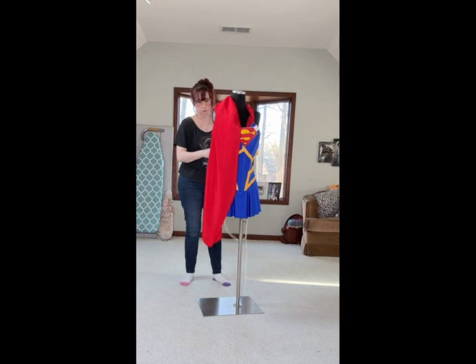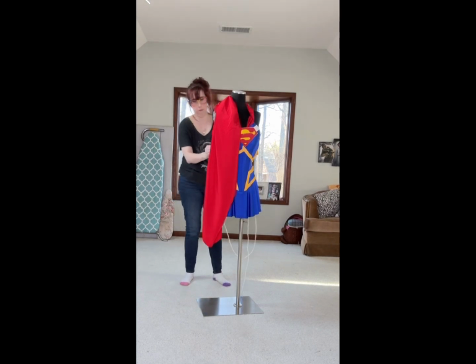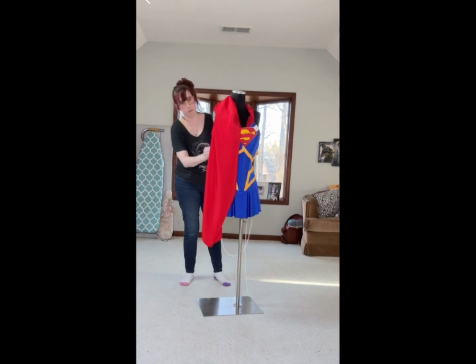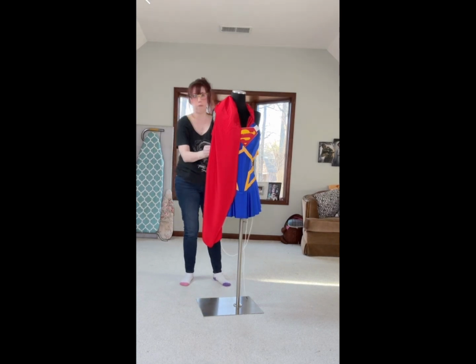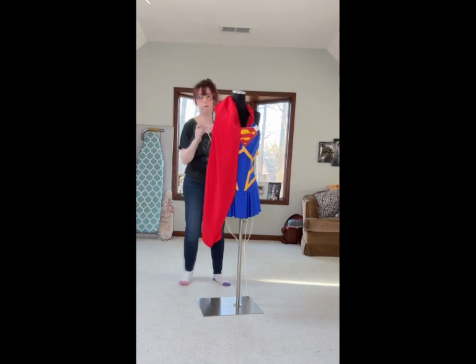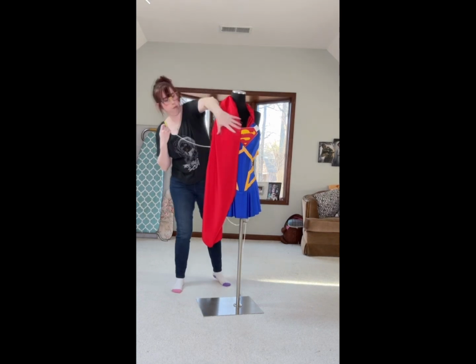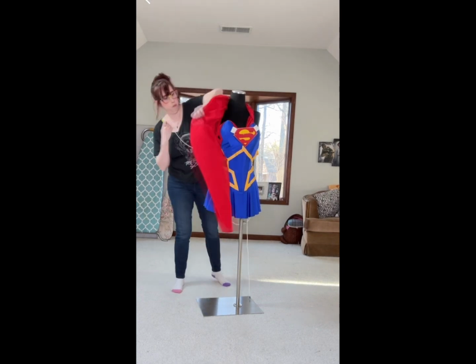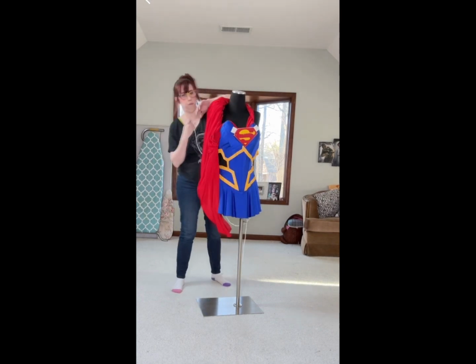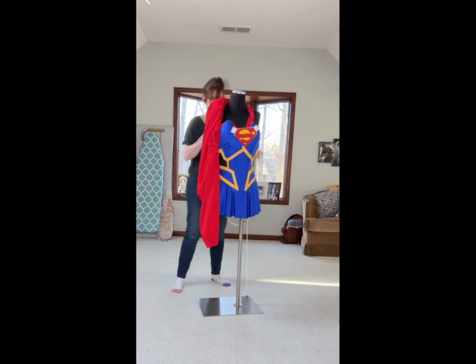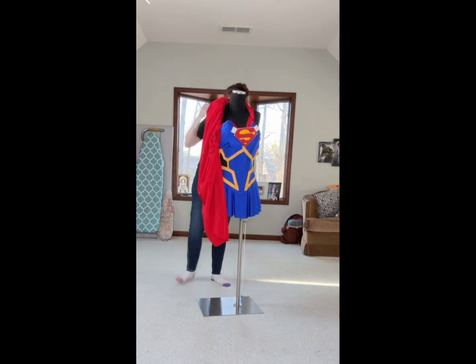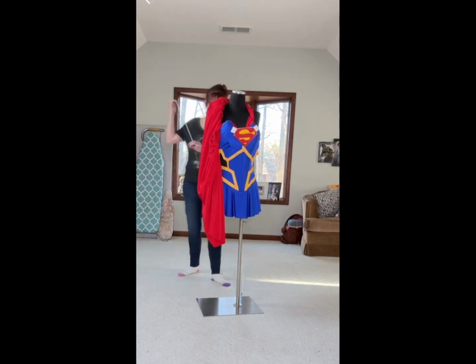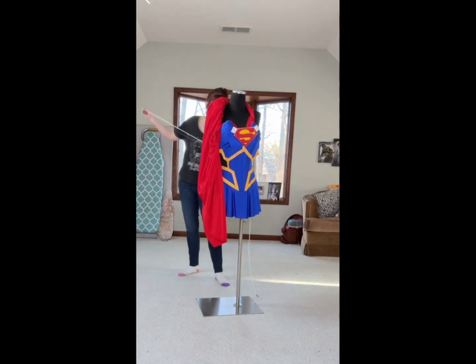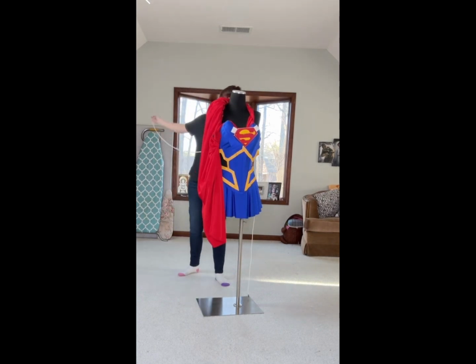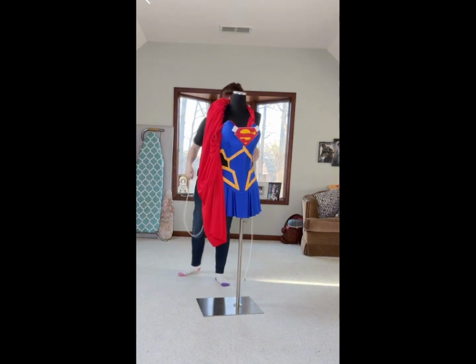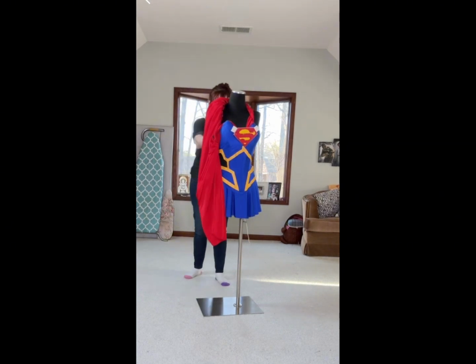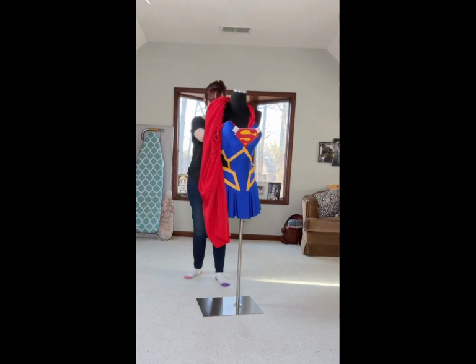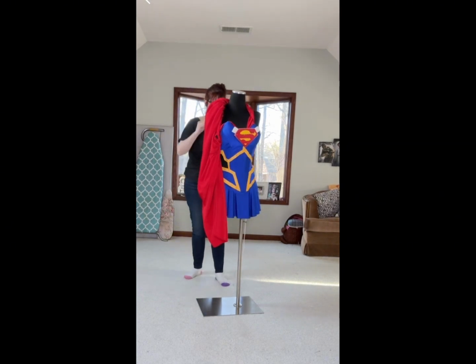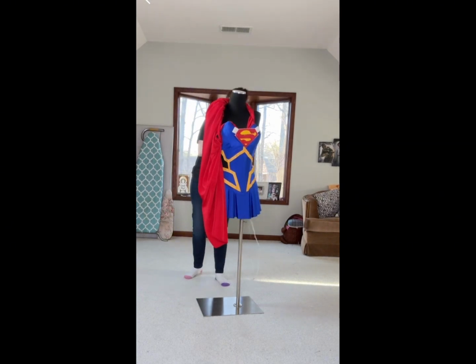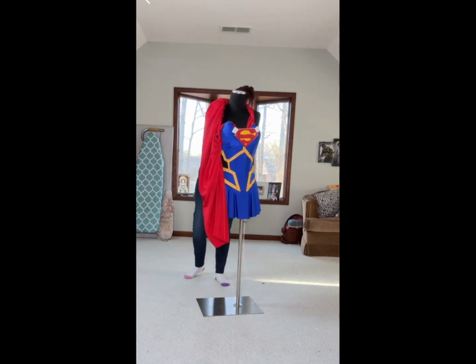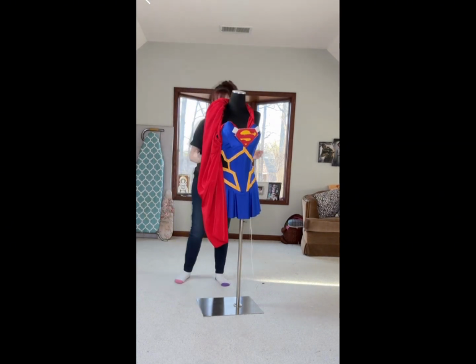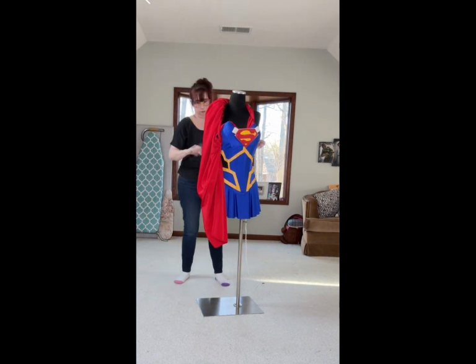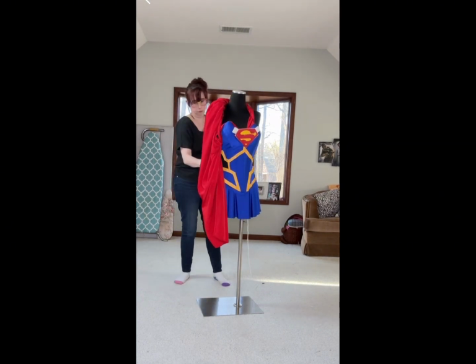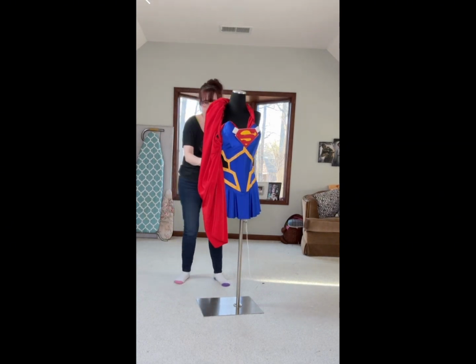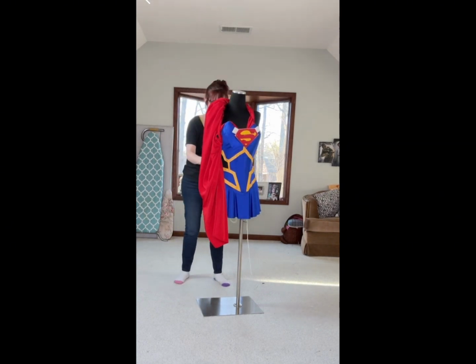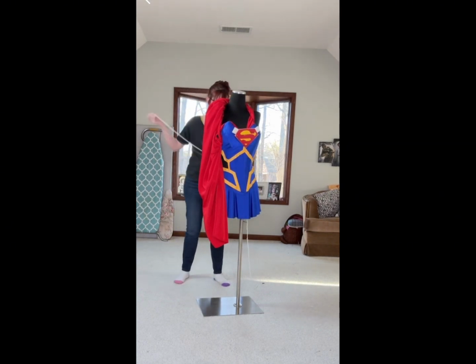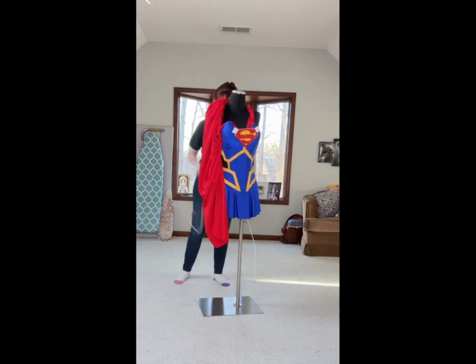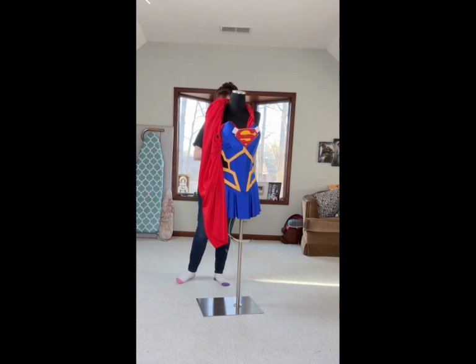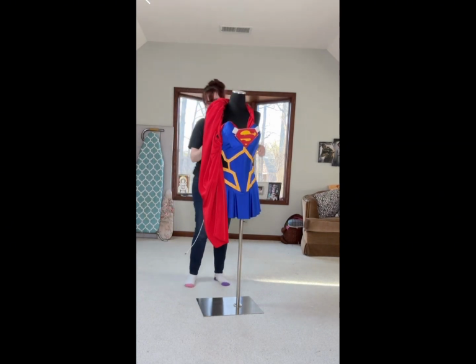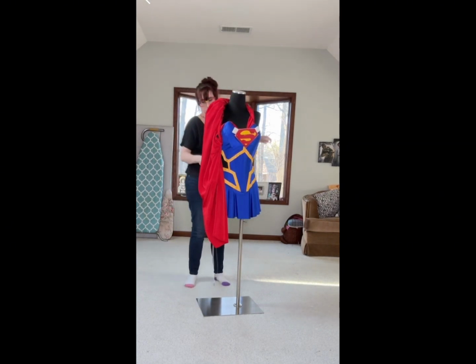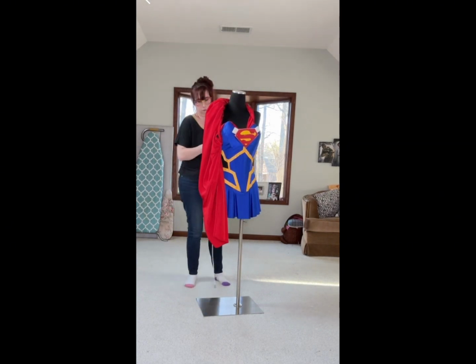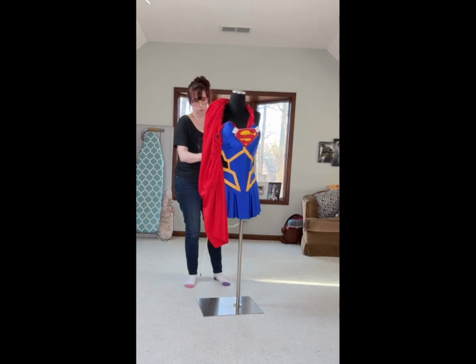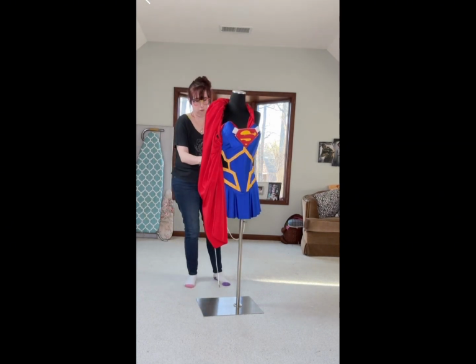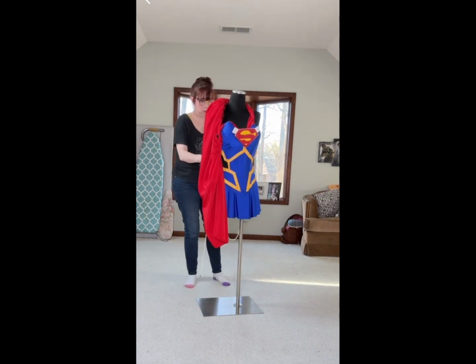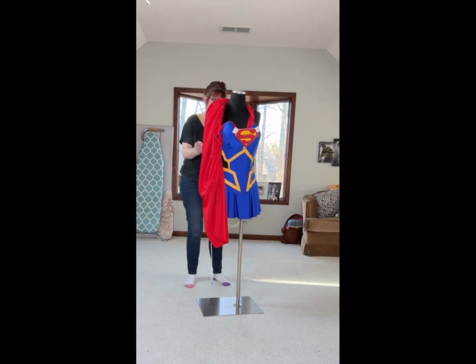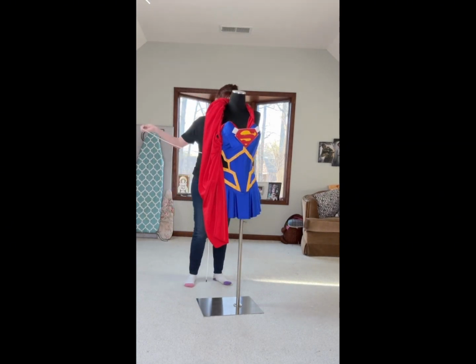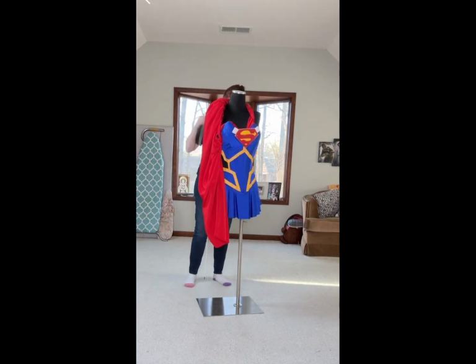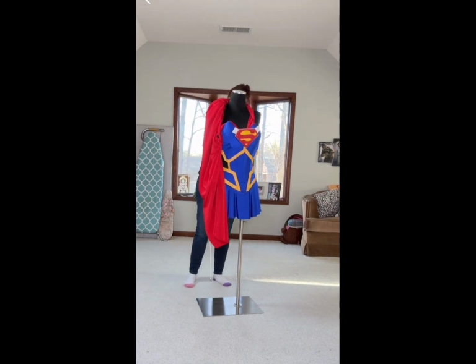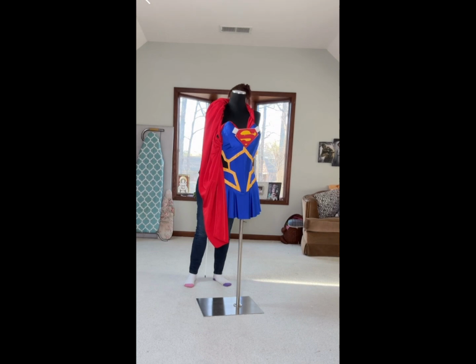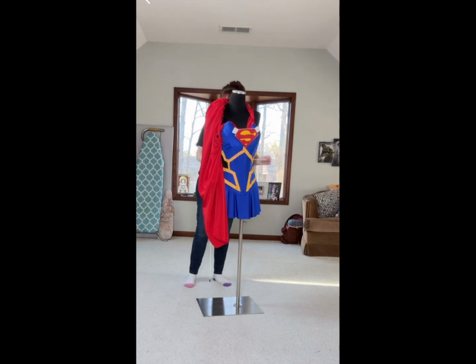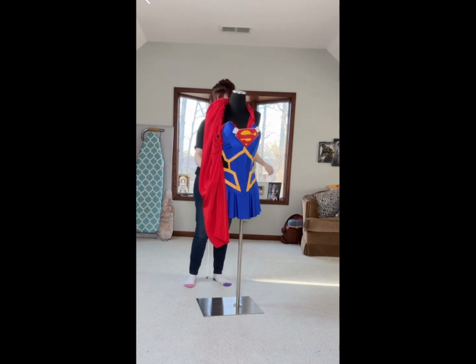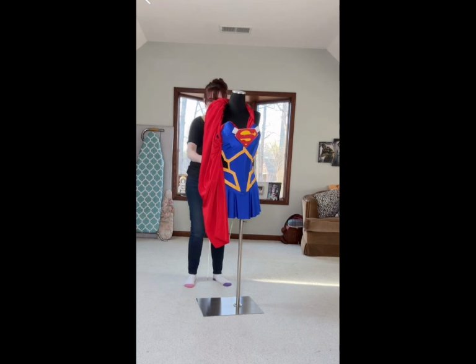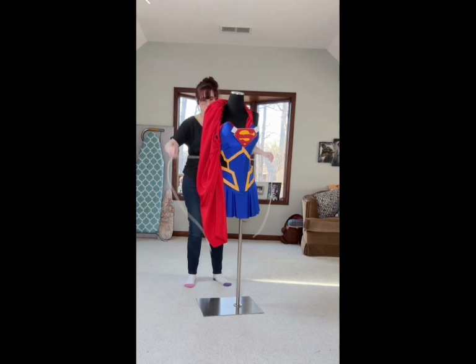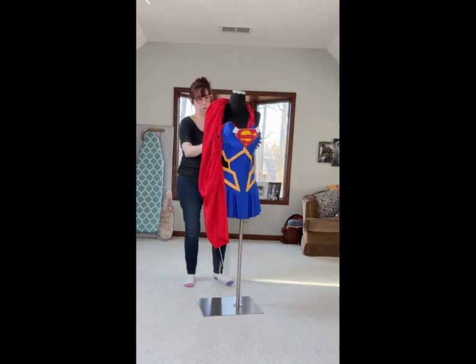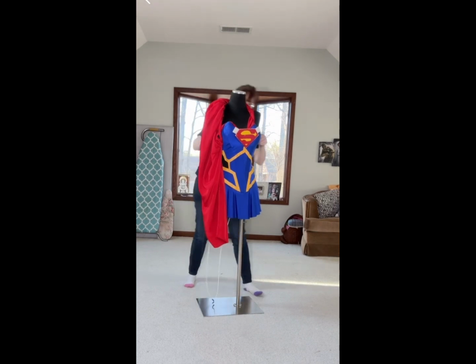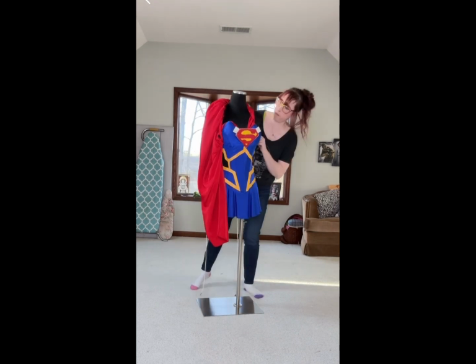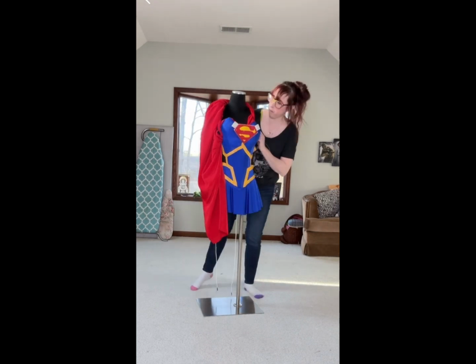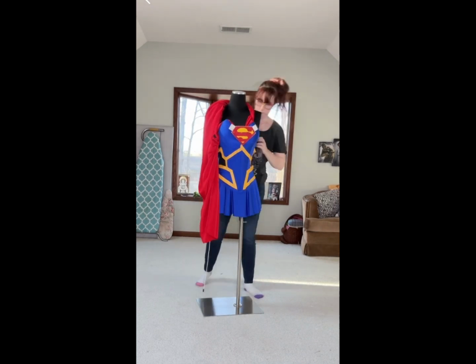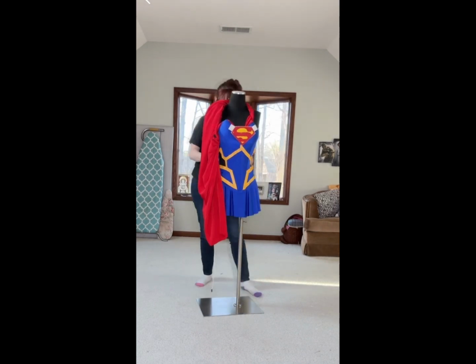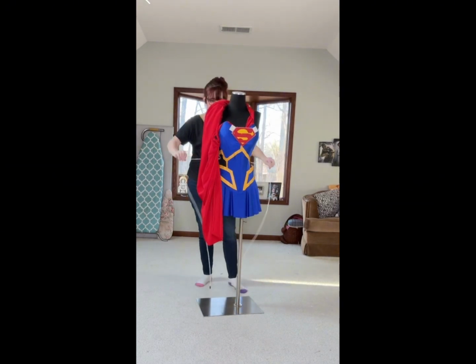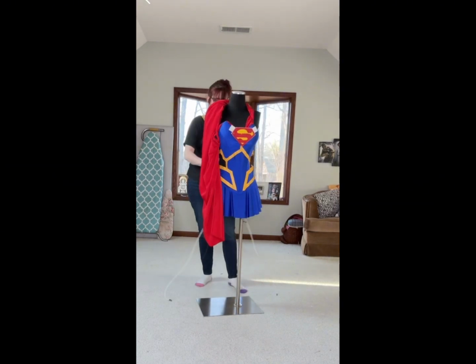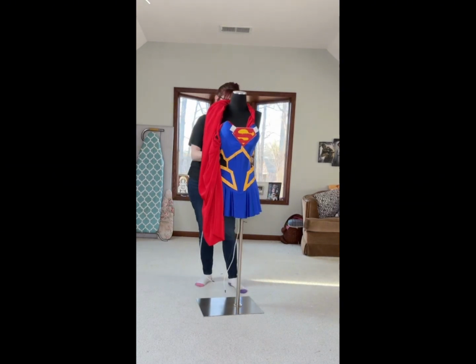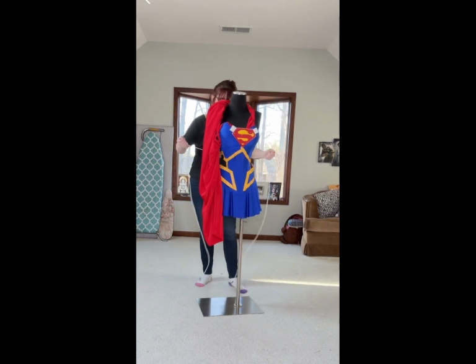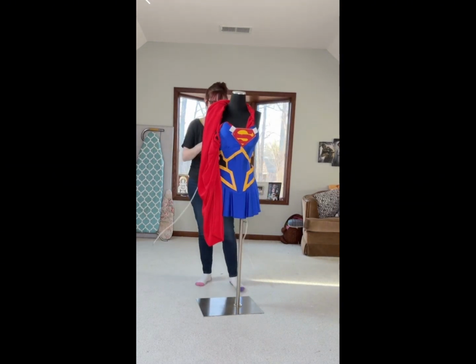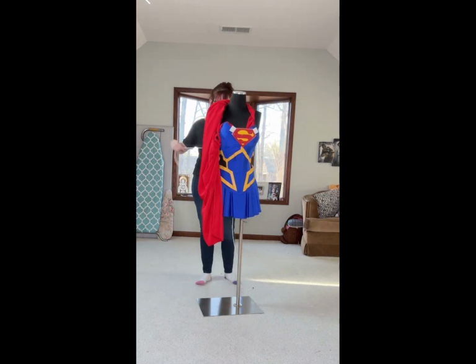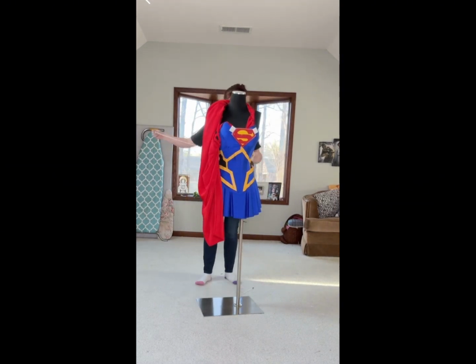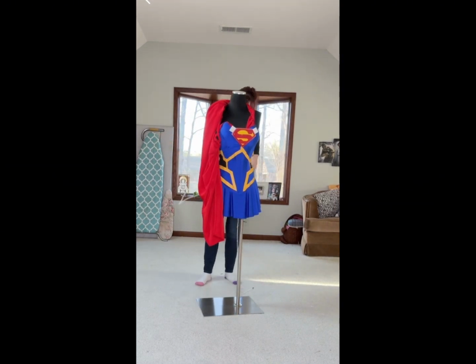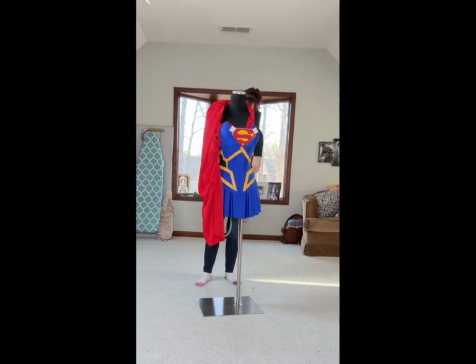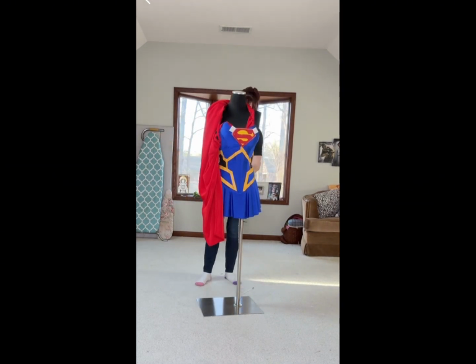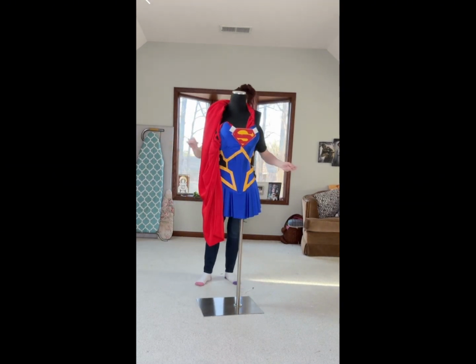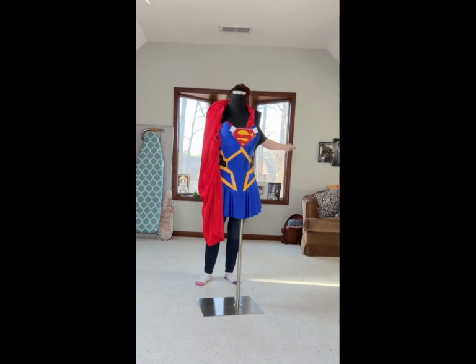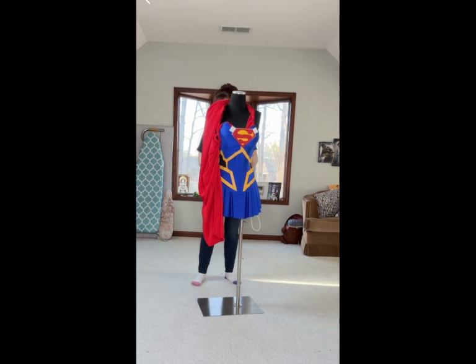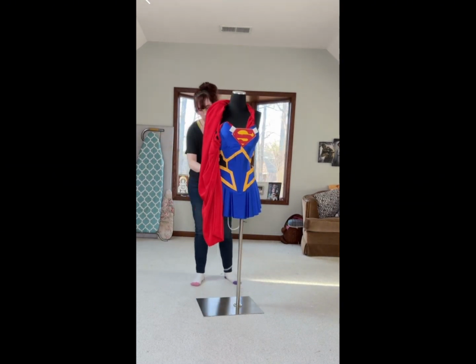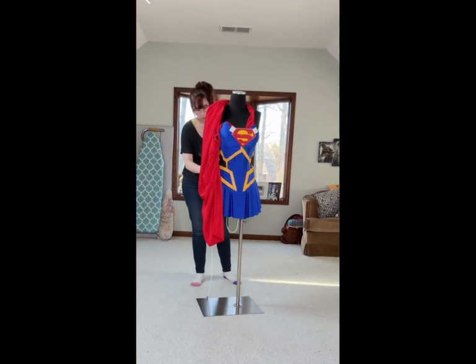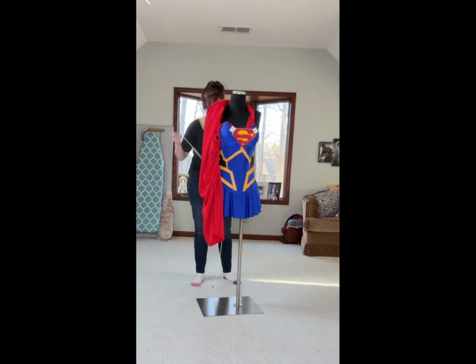I sped through lacing this up here as fast as I could, but I did mess up lacing it up and had to start over at one point.